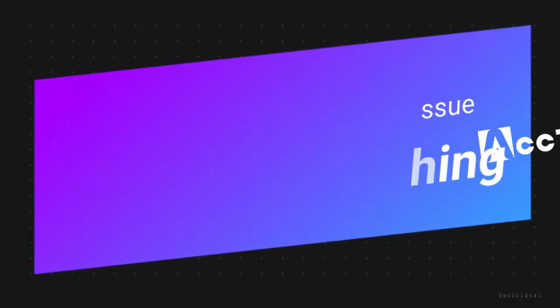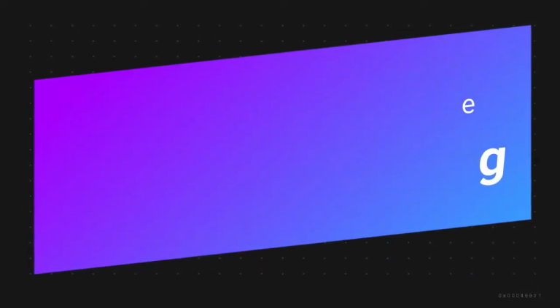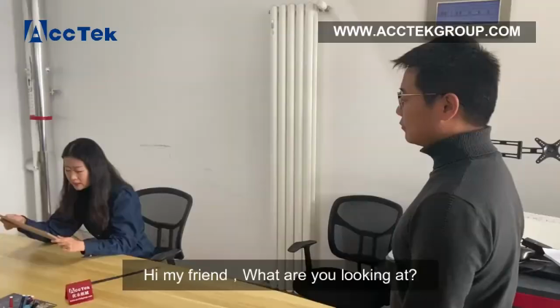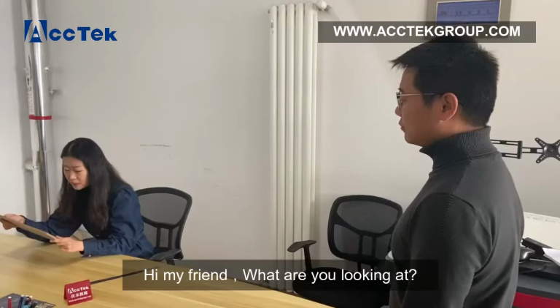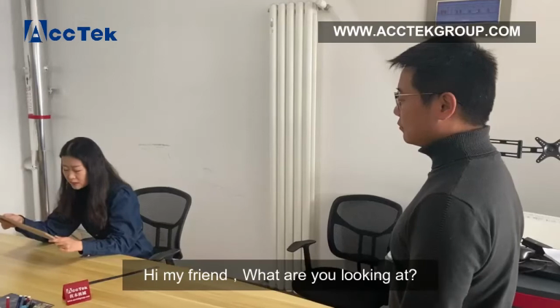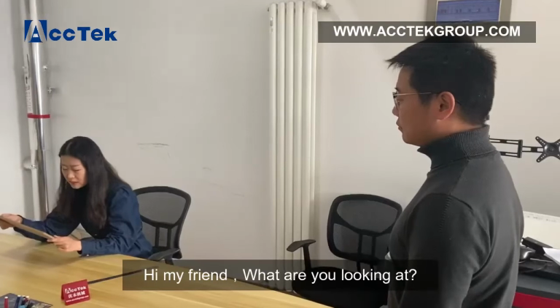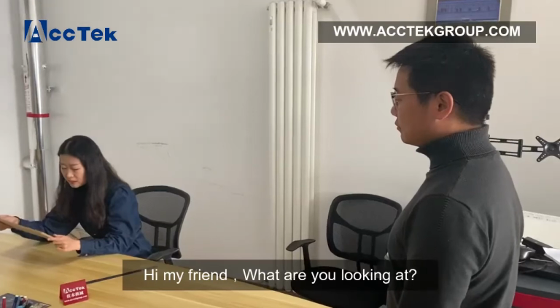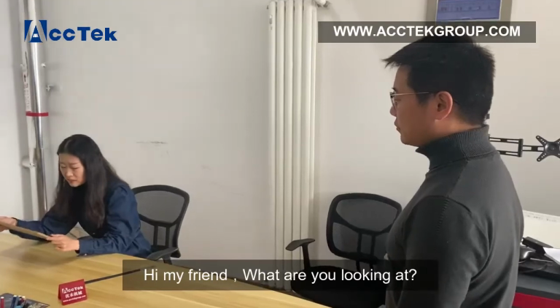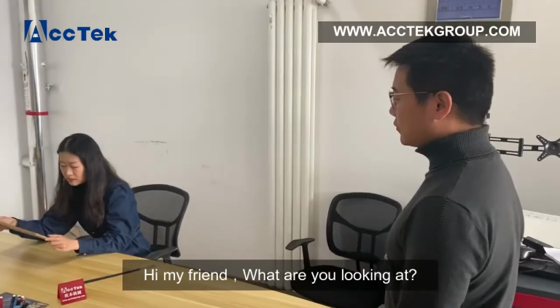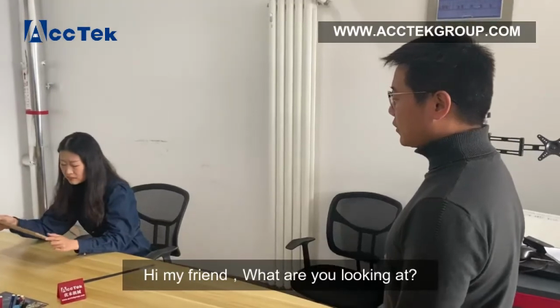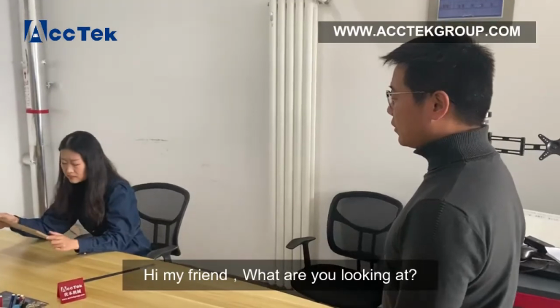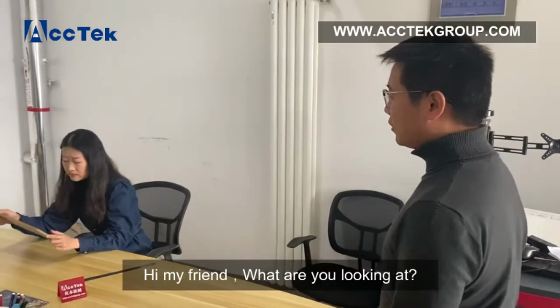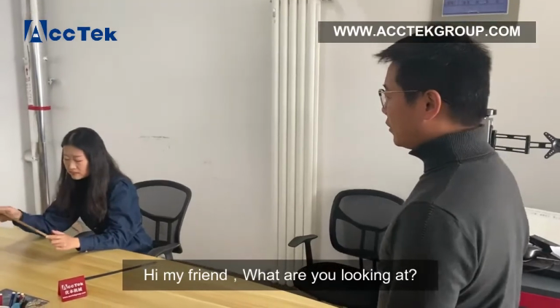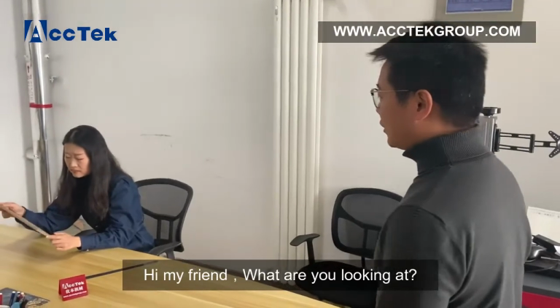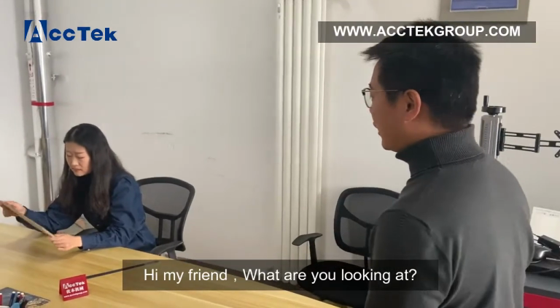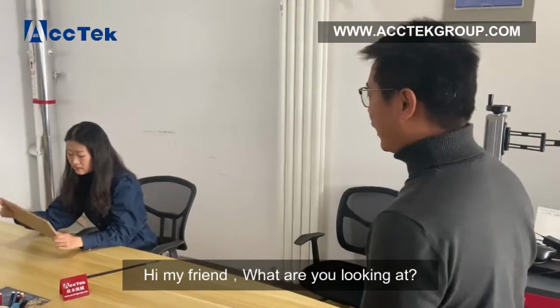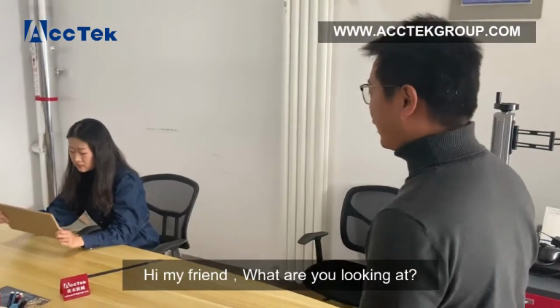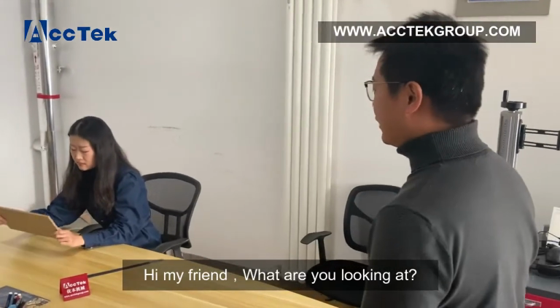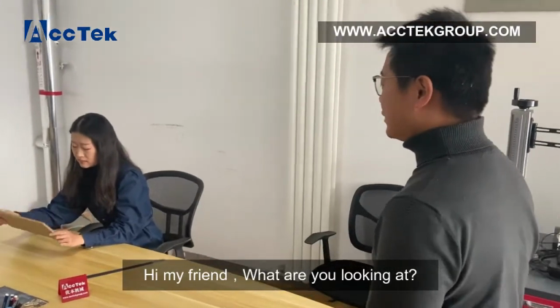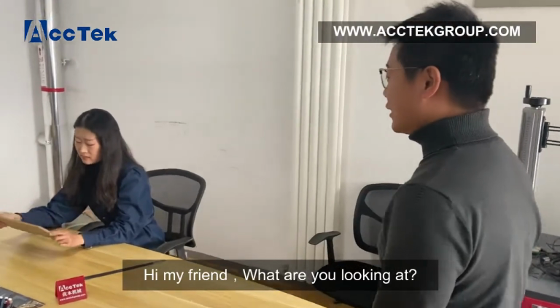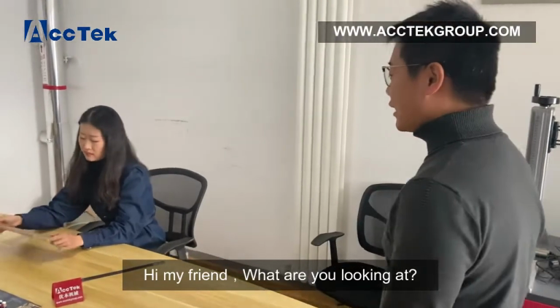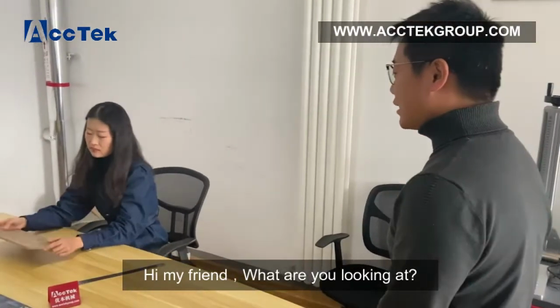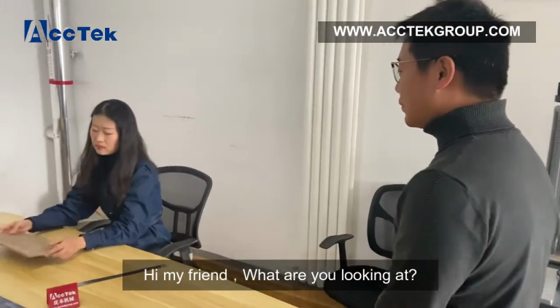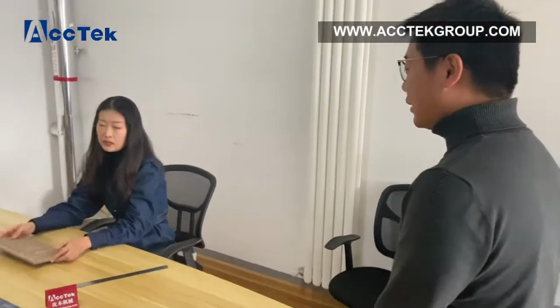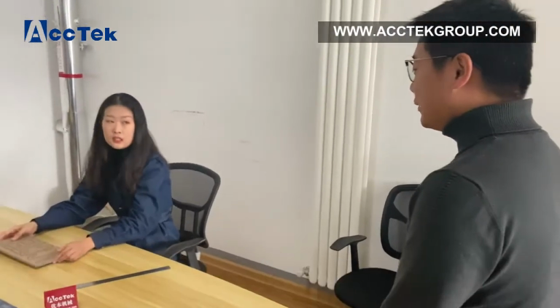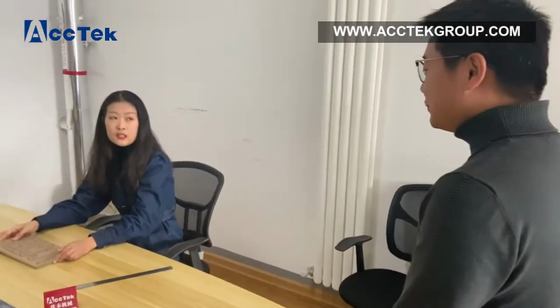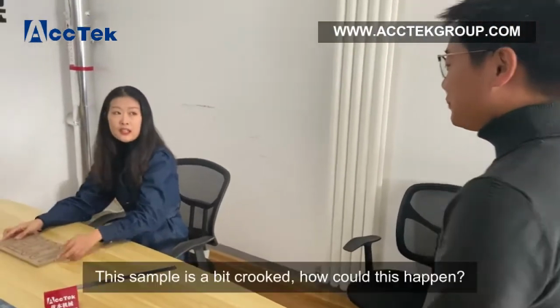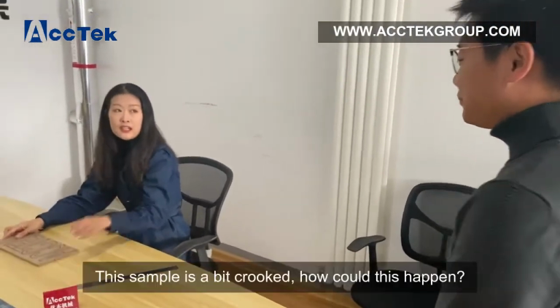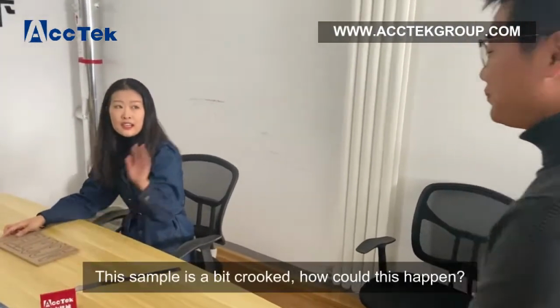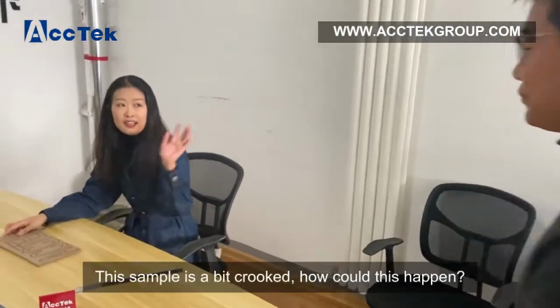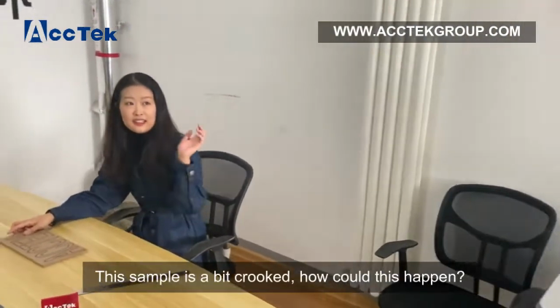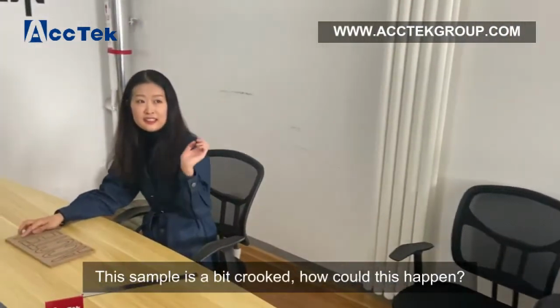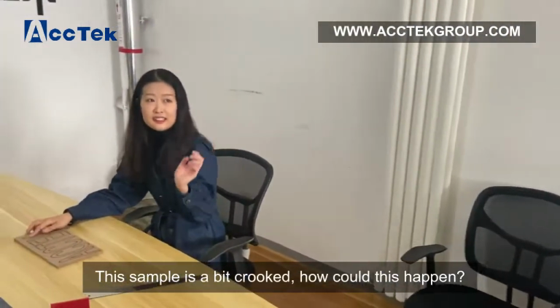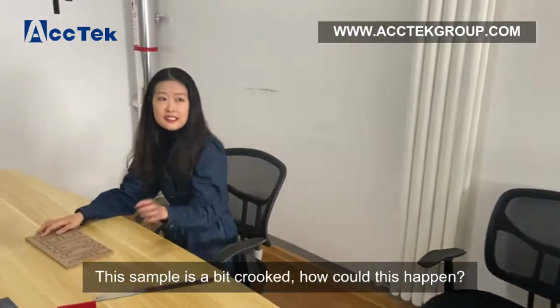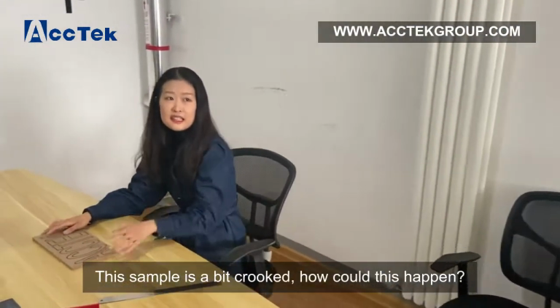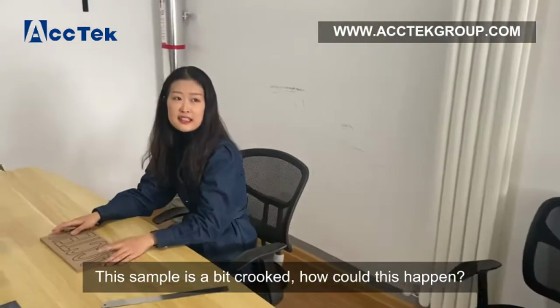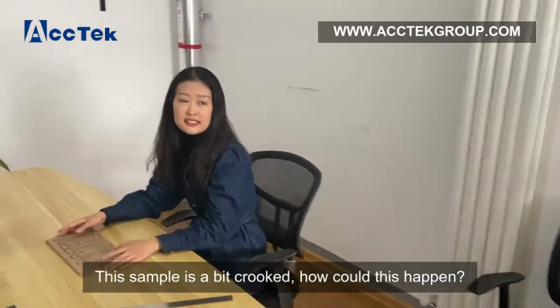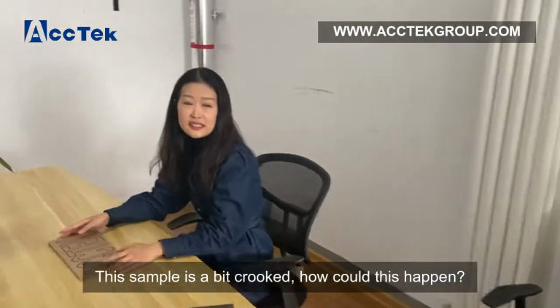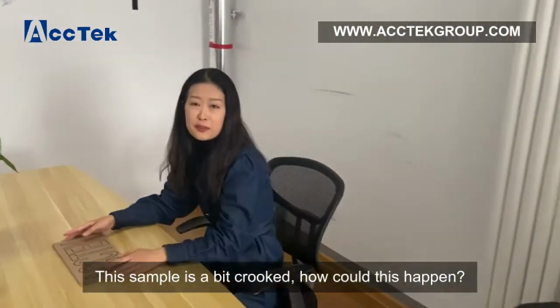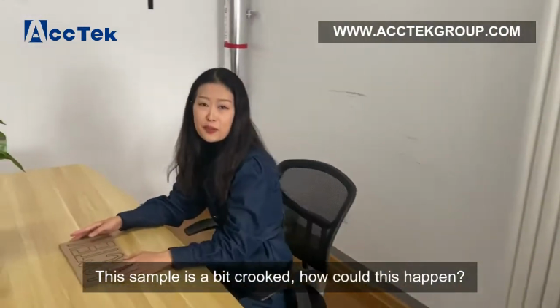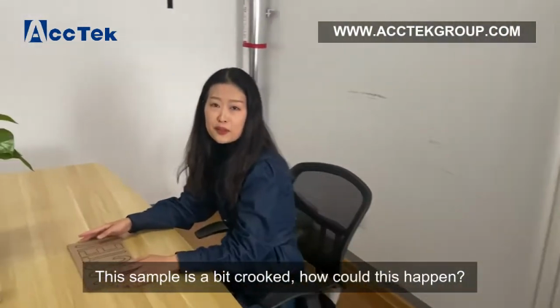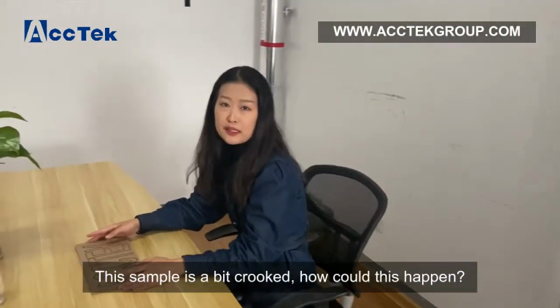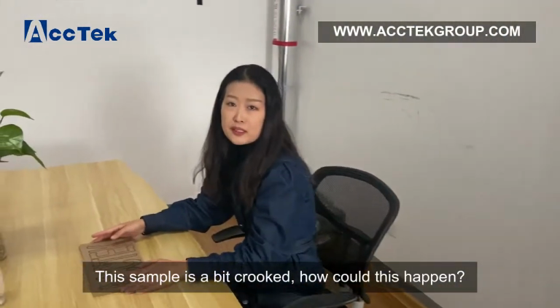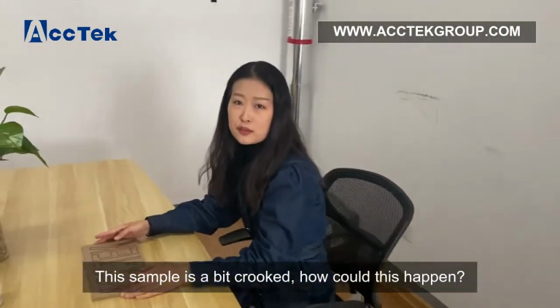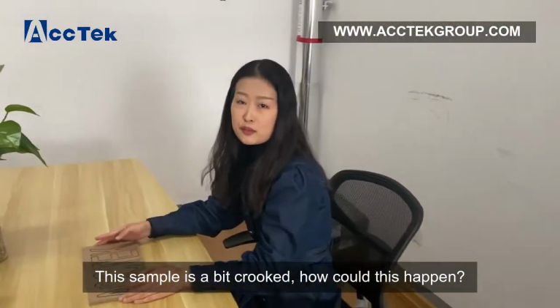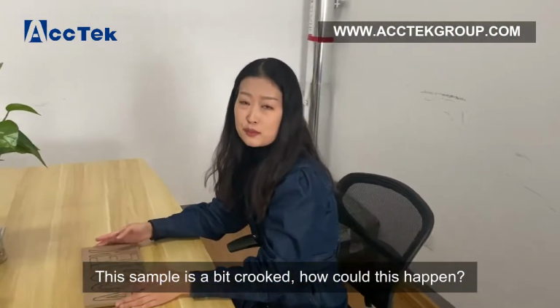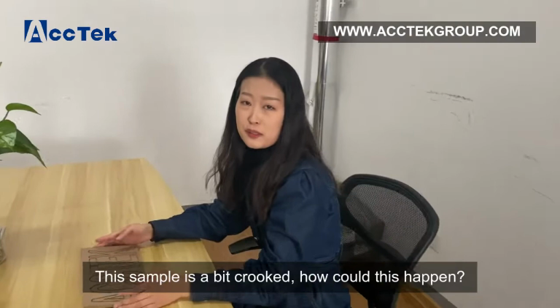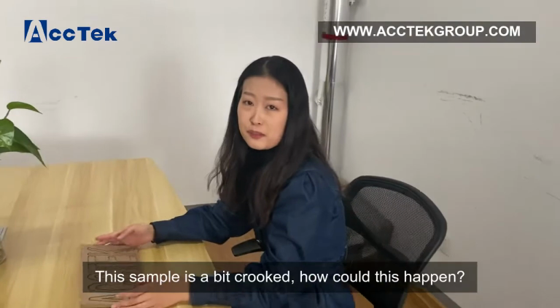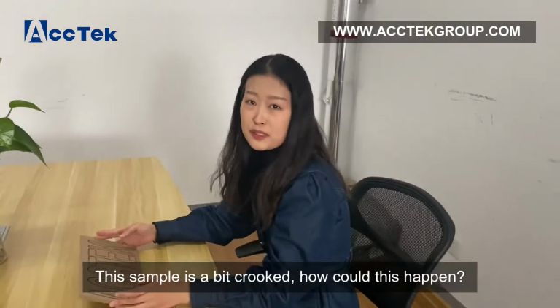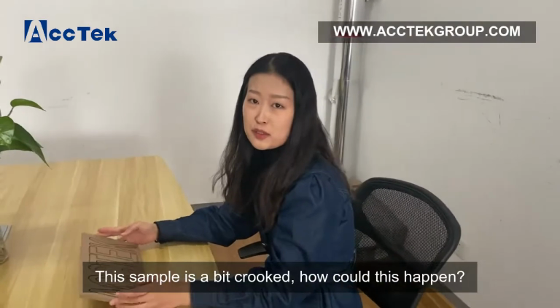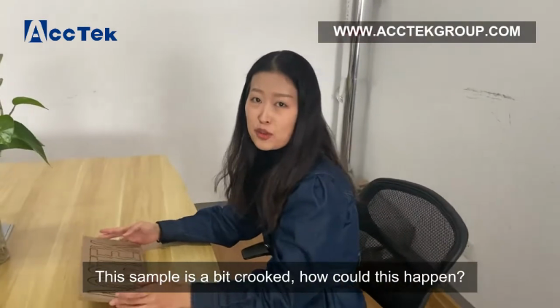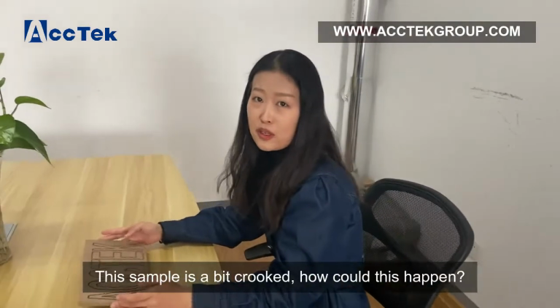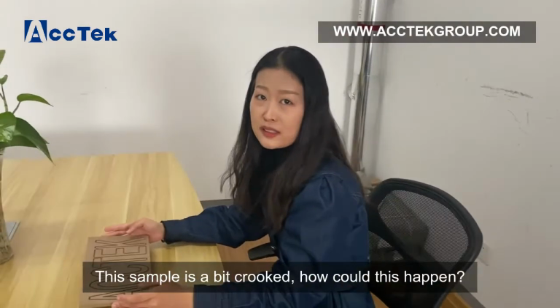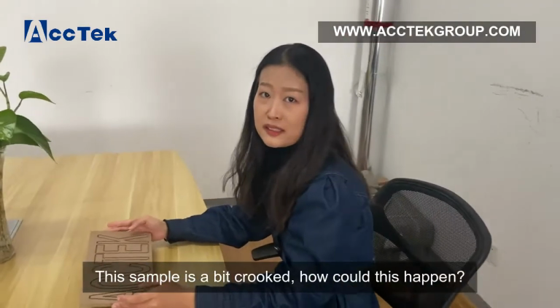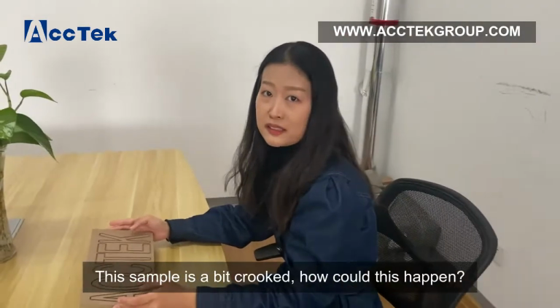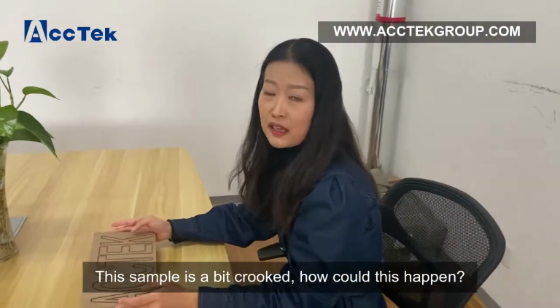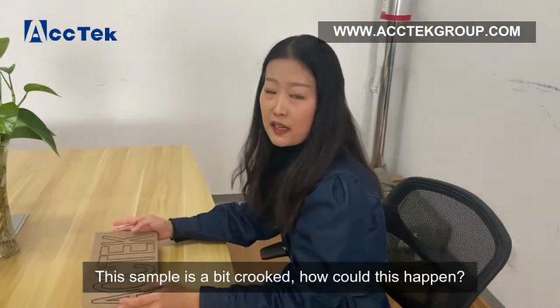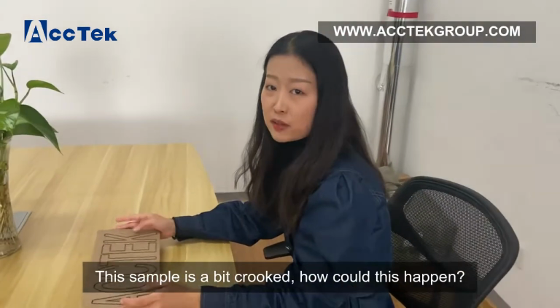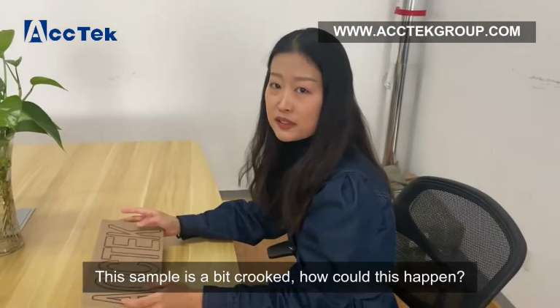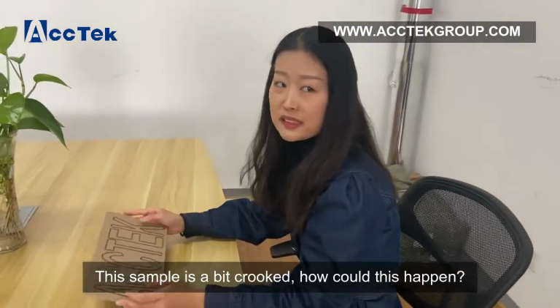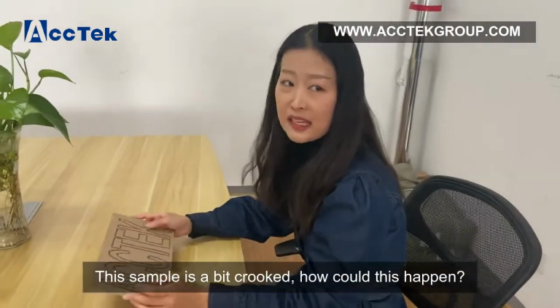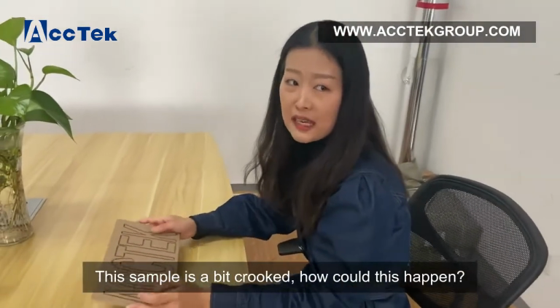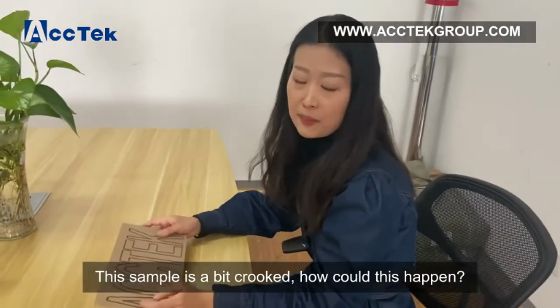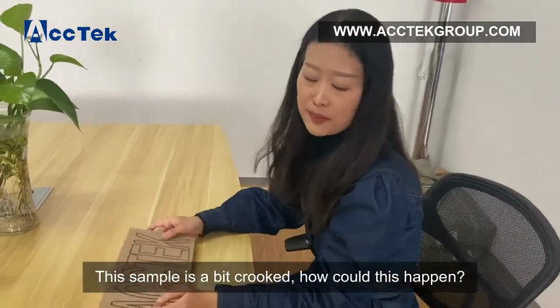Hey my friend, what are you looking at? Hi, this sample is a bit crooked — how could this happen?